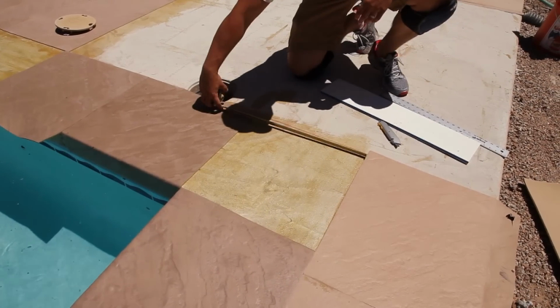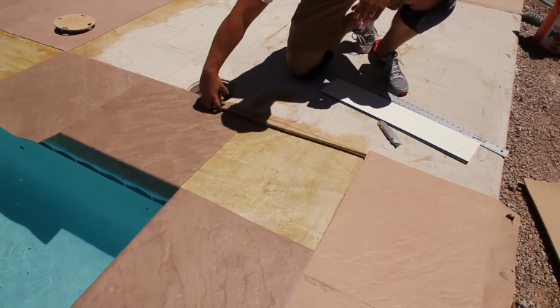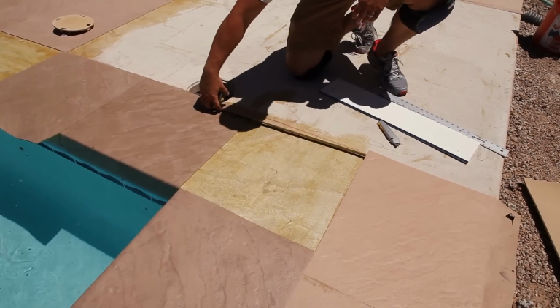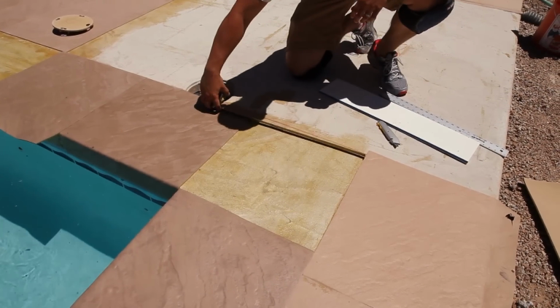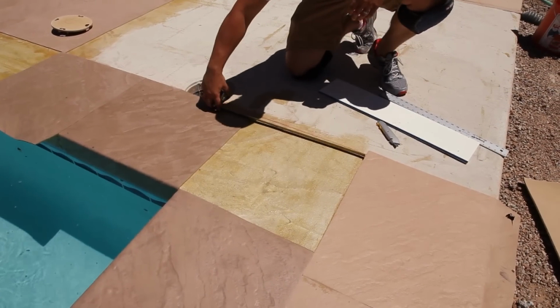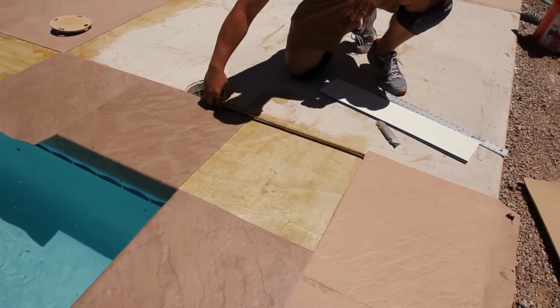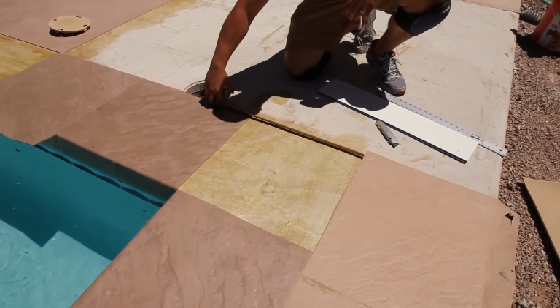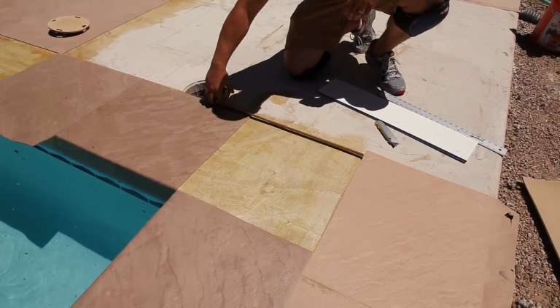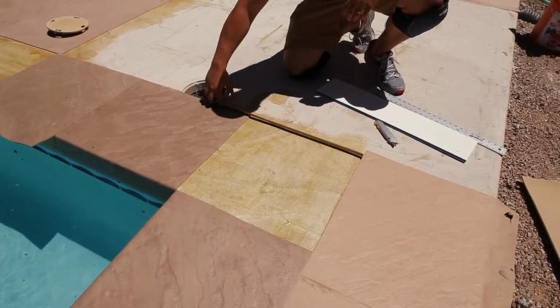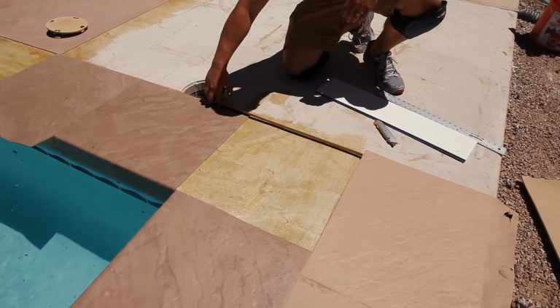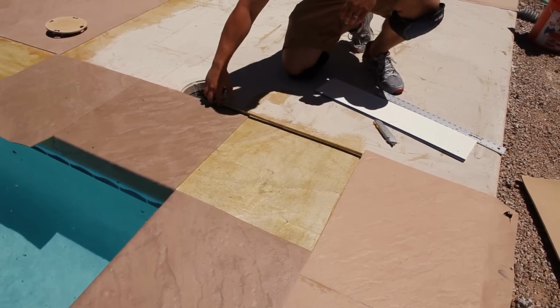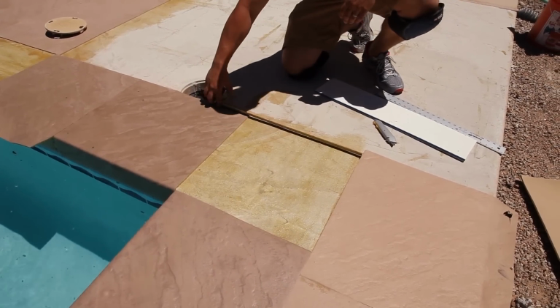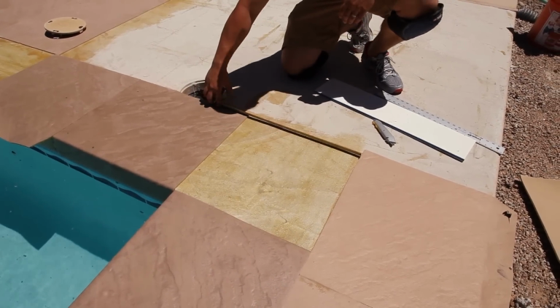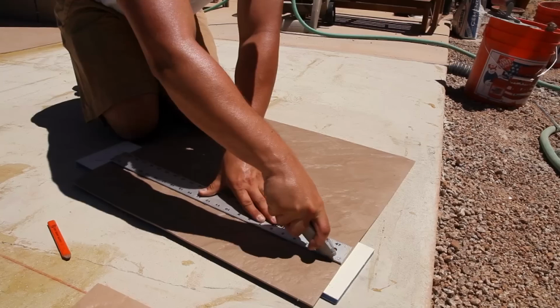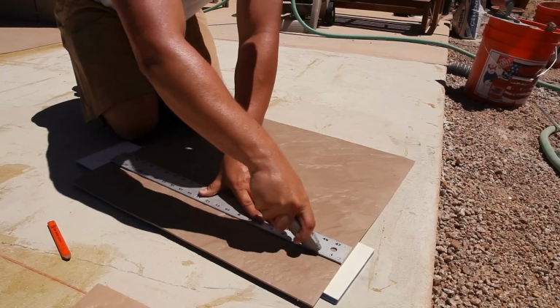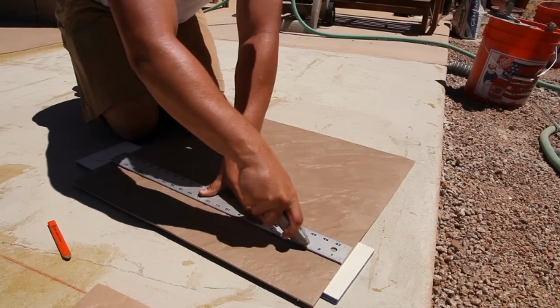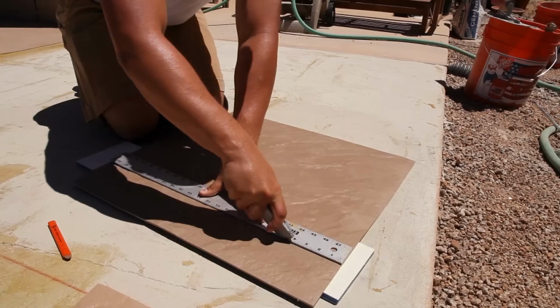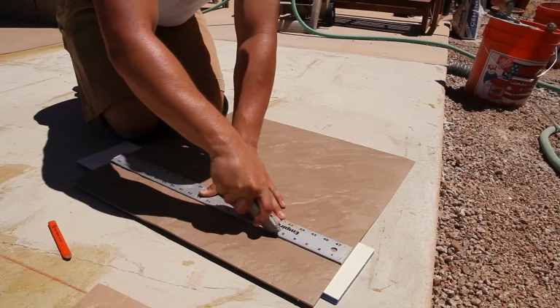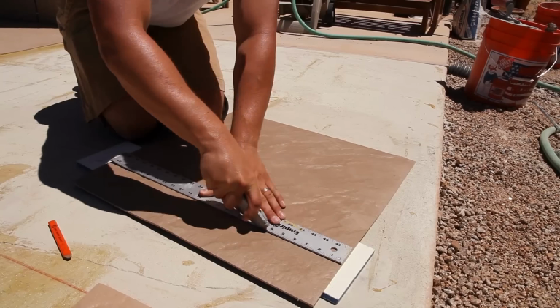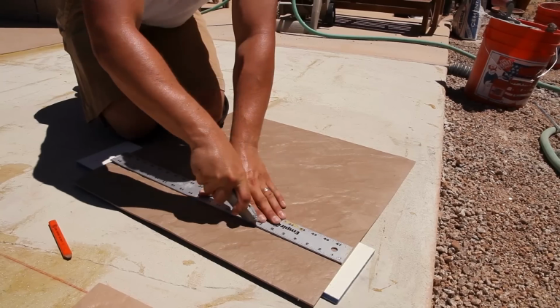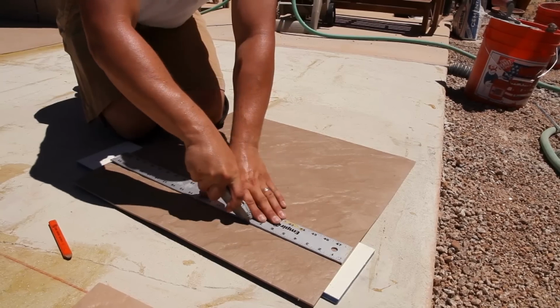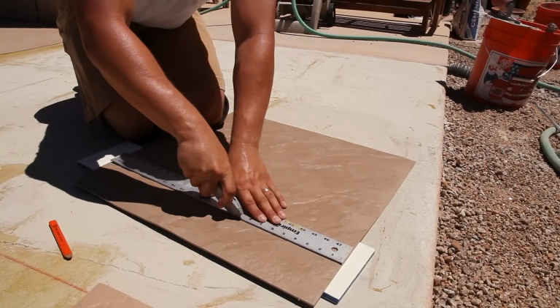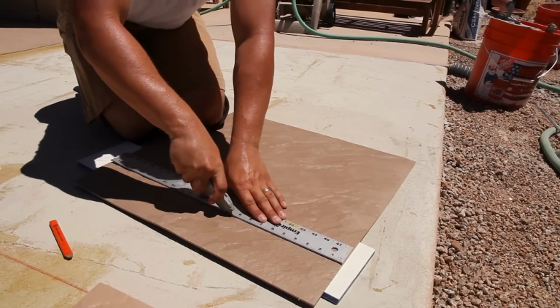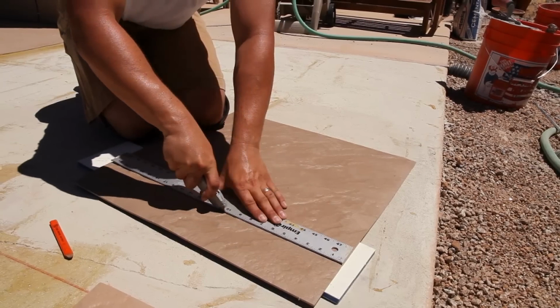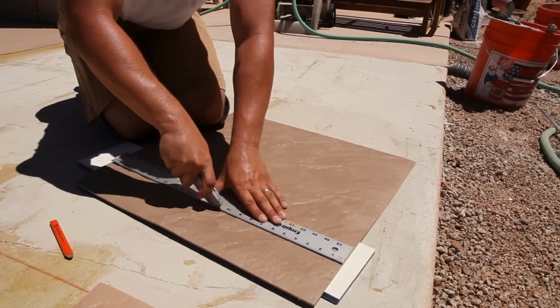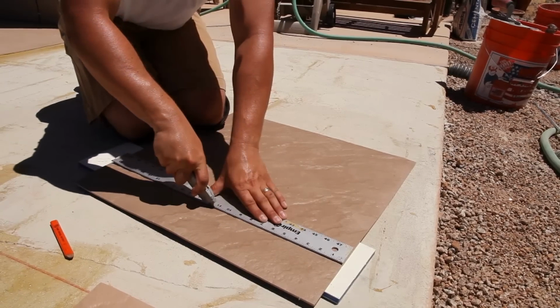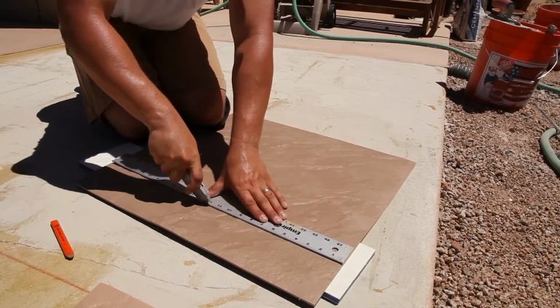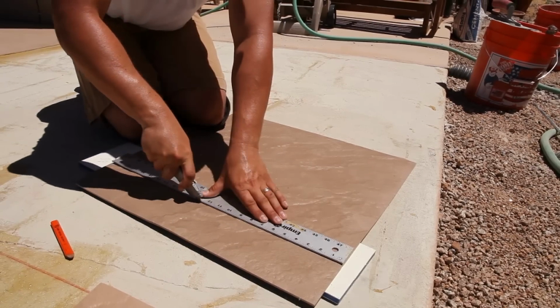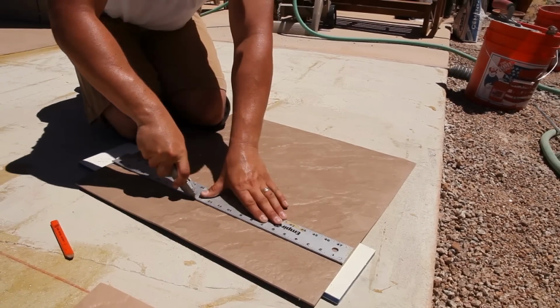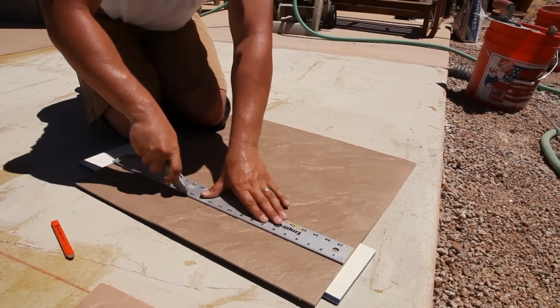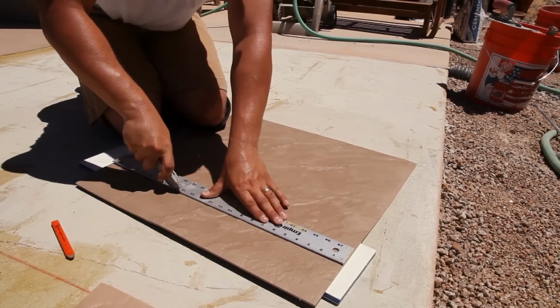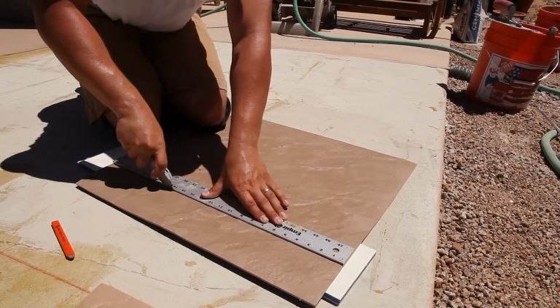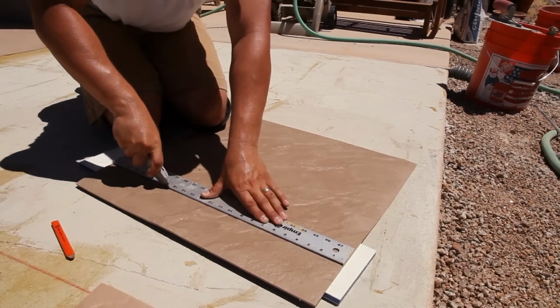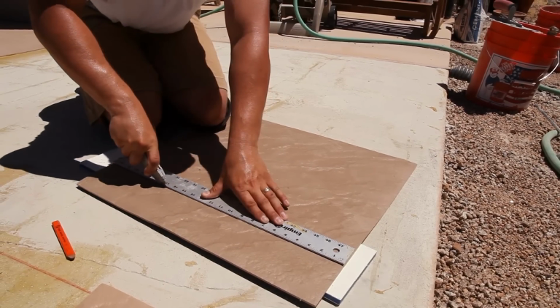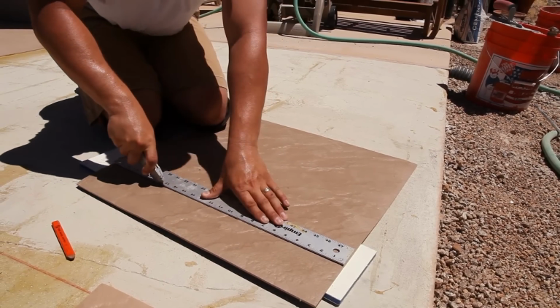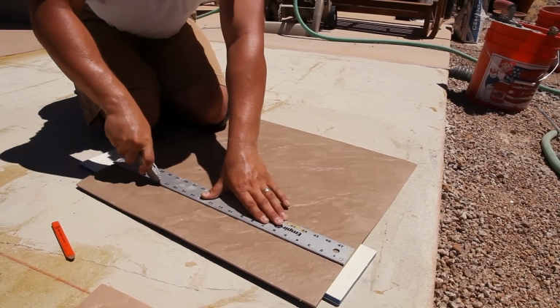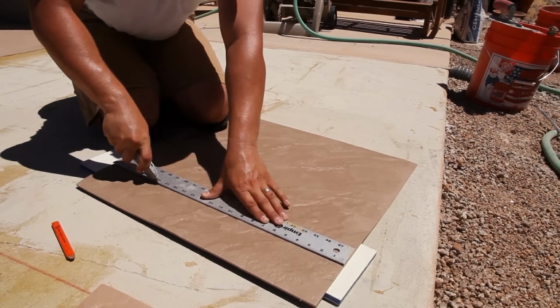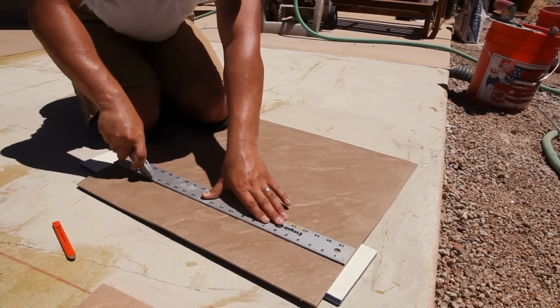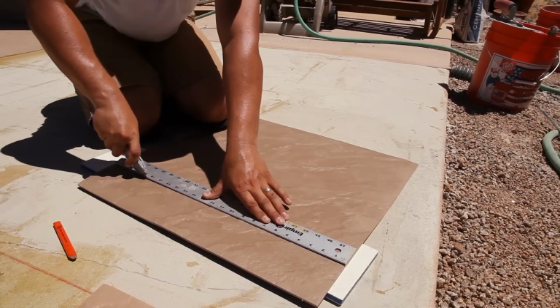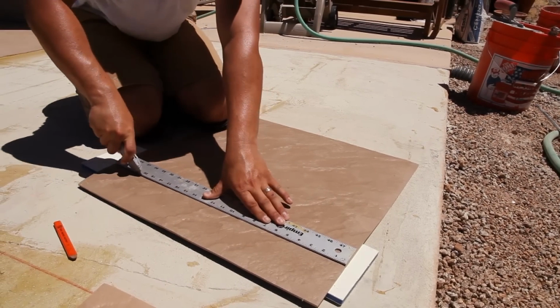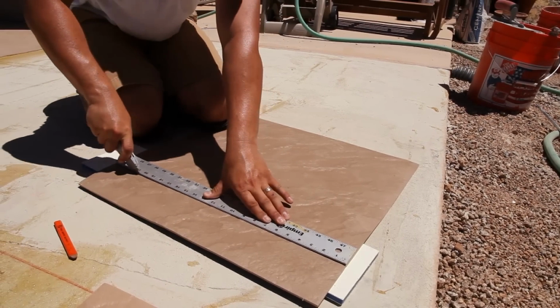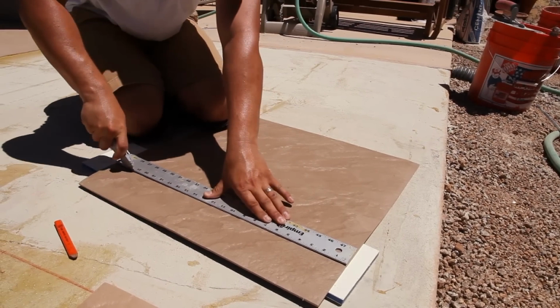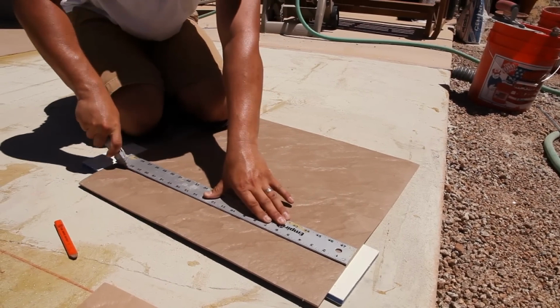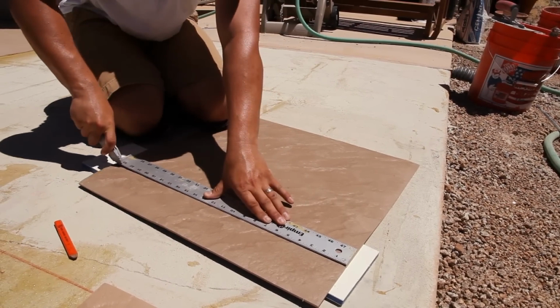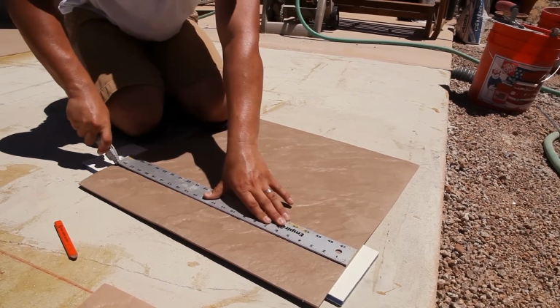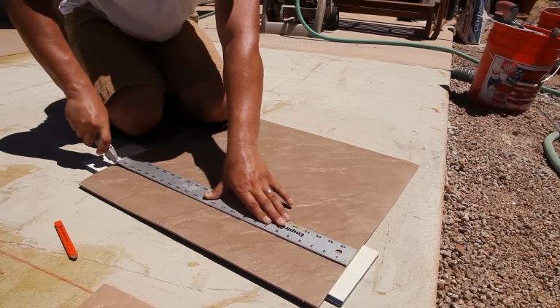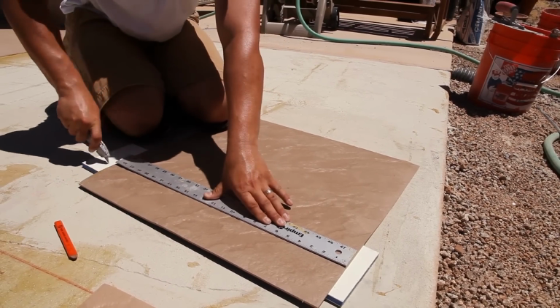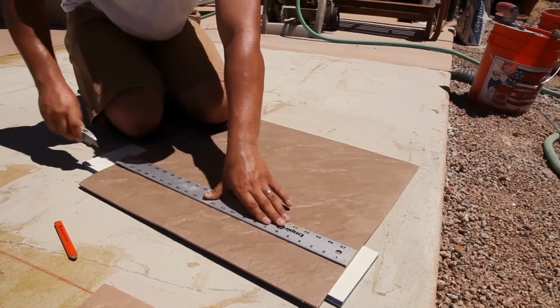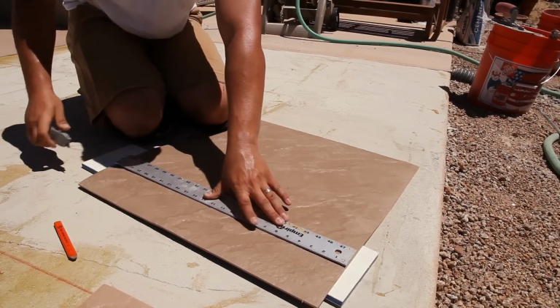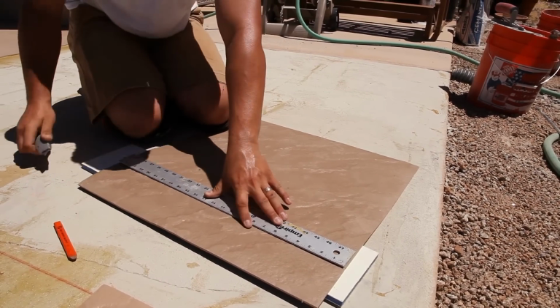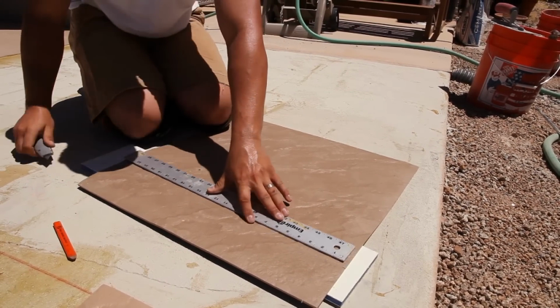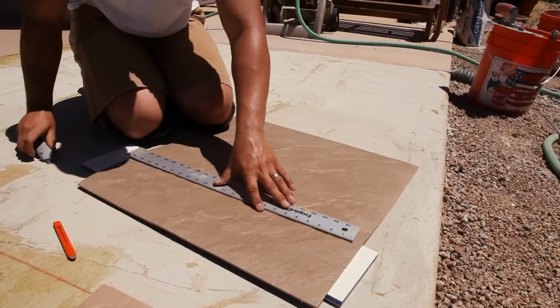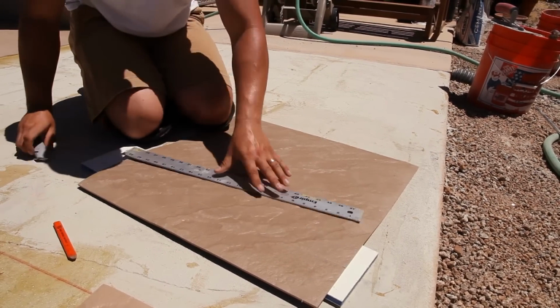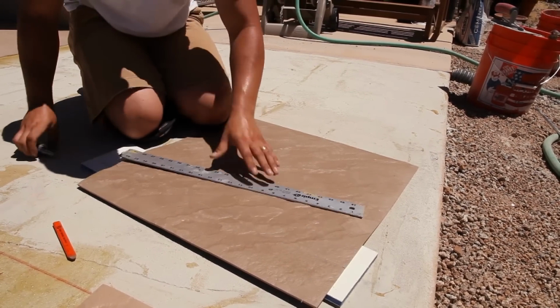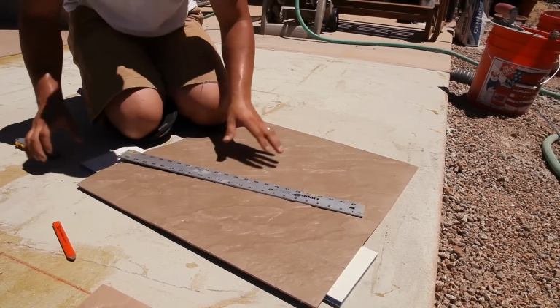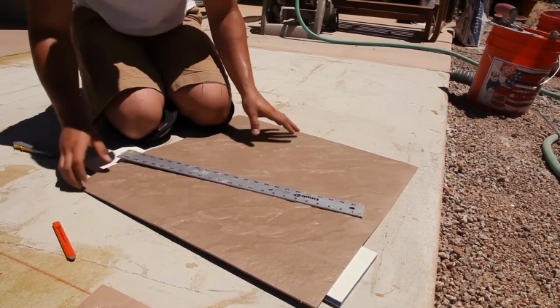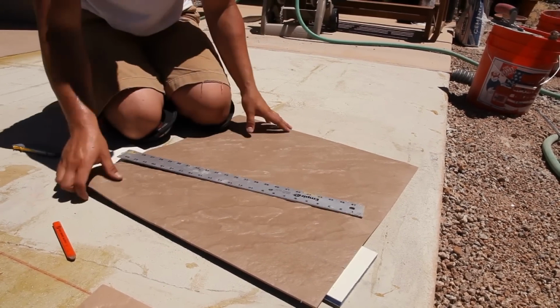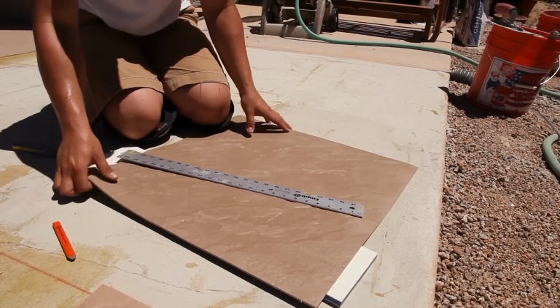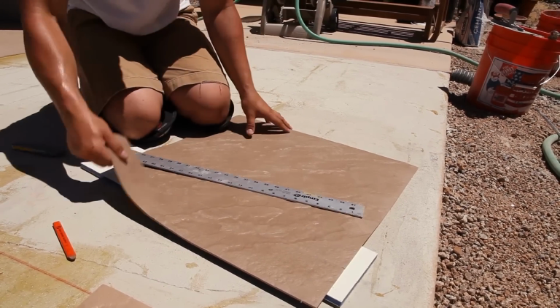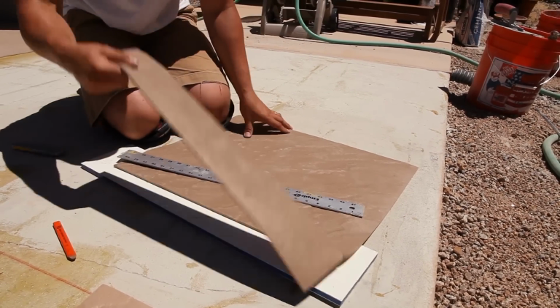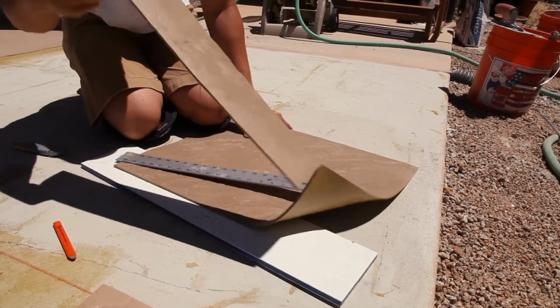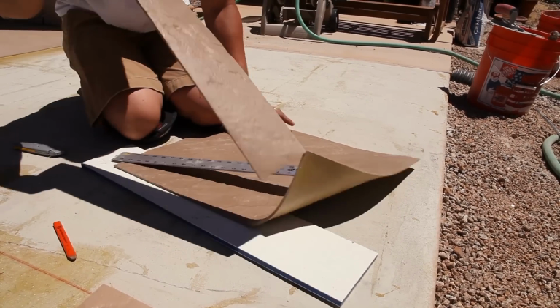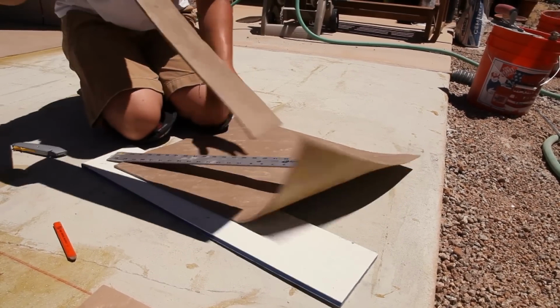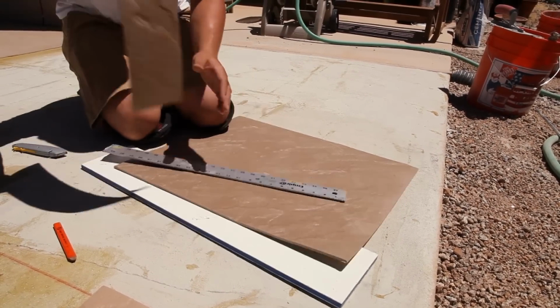Cutting a tile into place can be easily accomplished by using a straight edge and a ruler. Simply measure the space and cut the tile to fit.